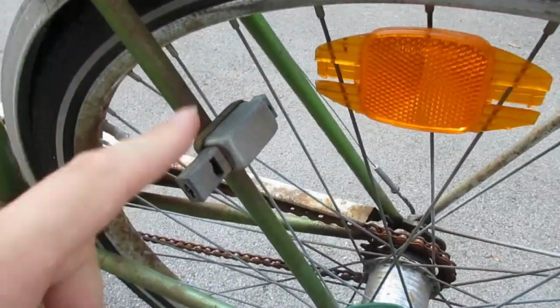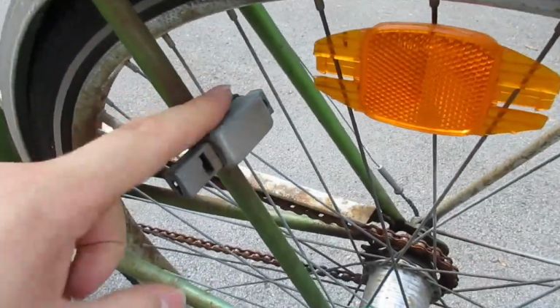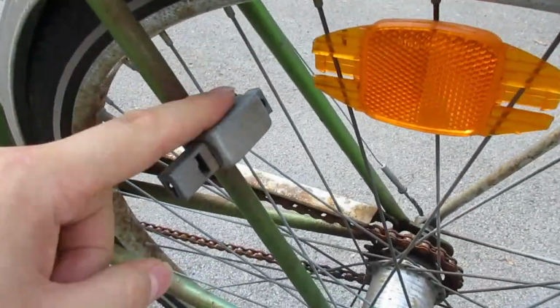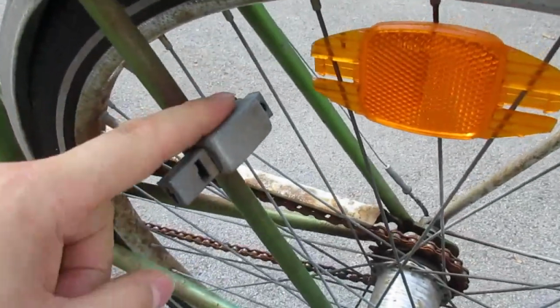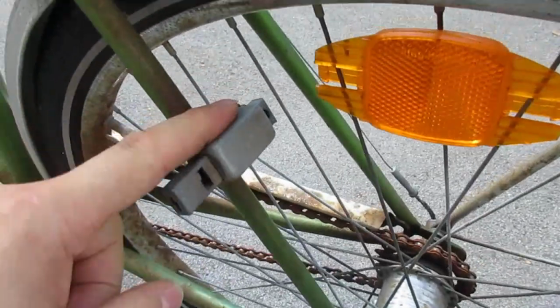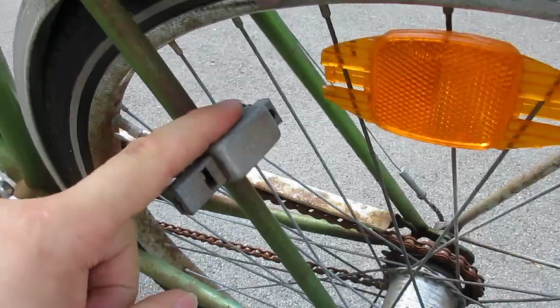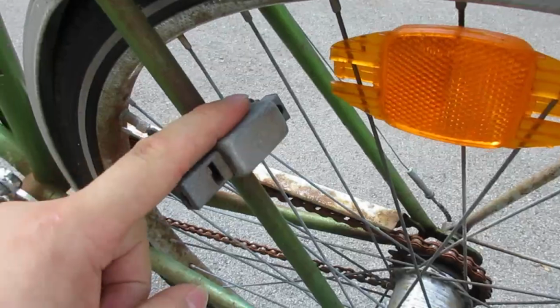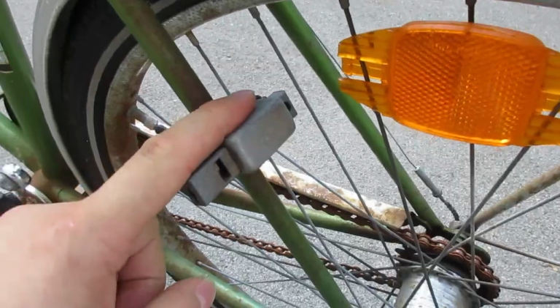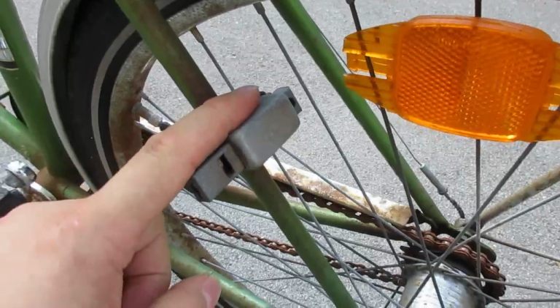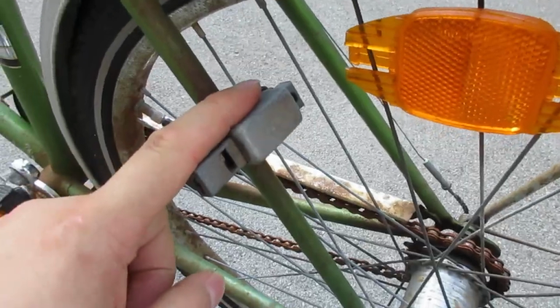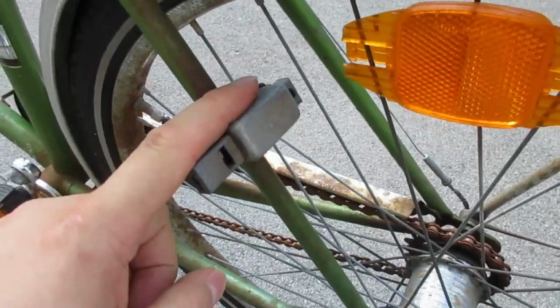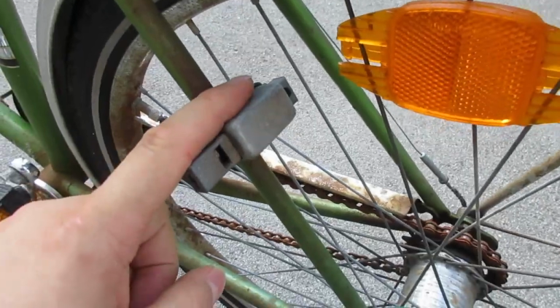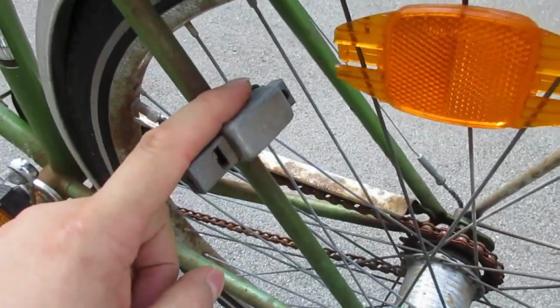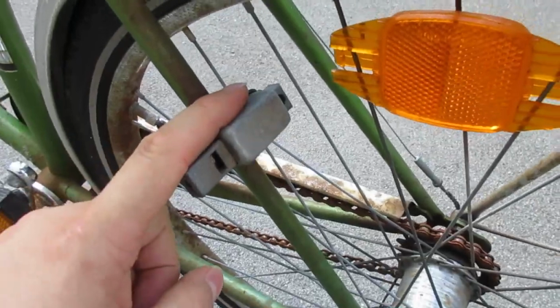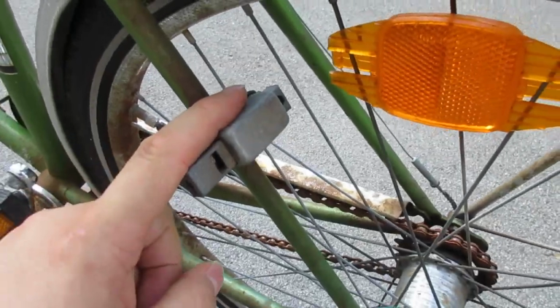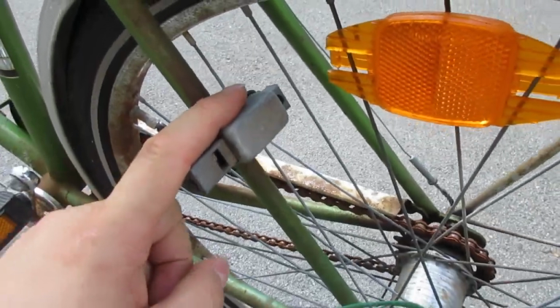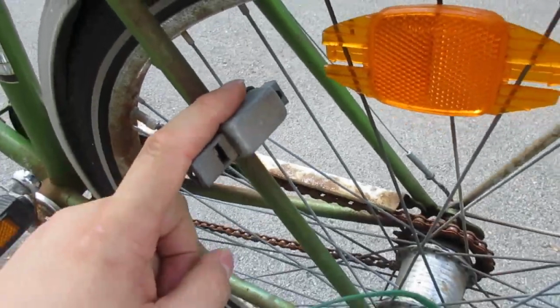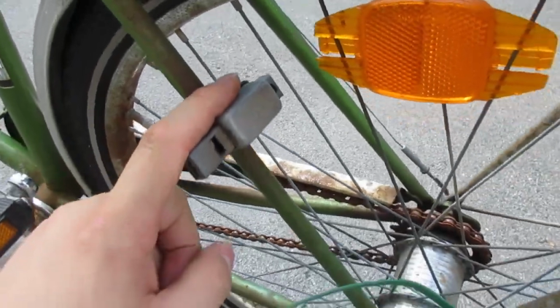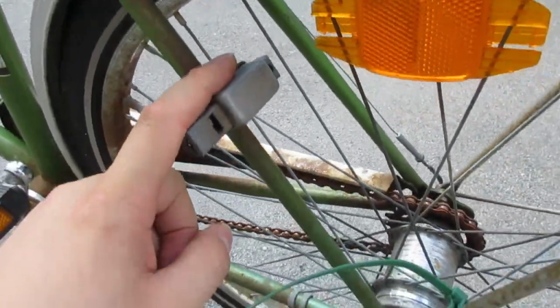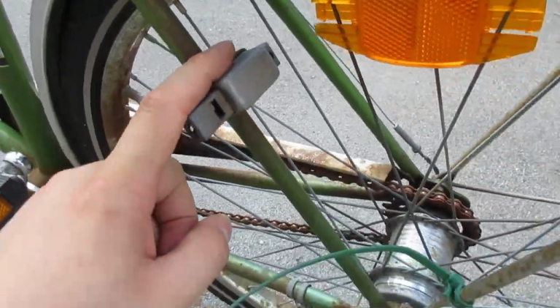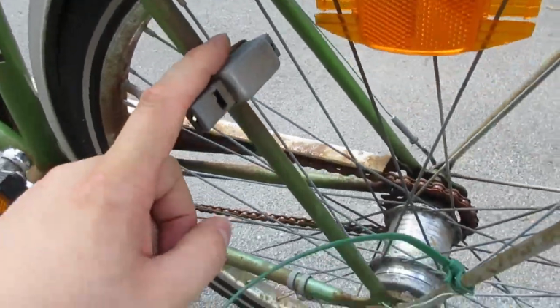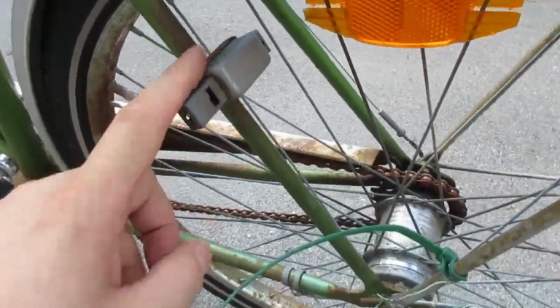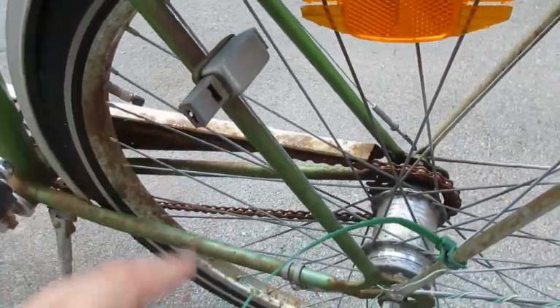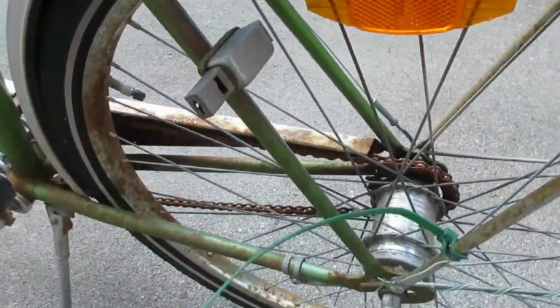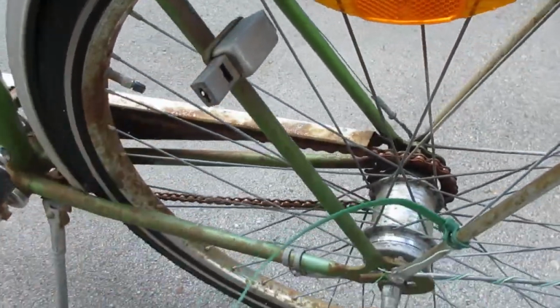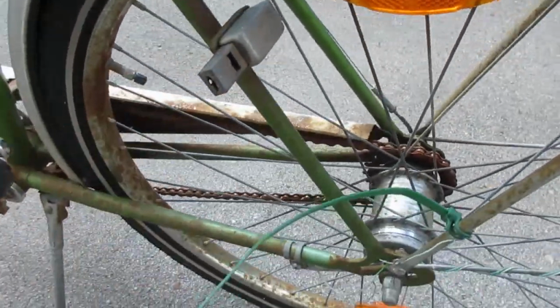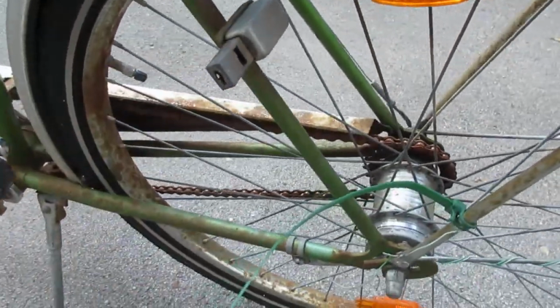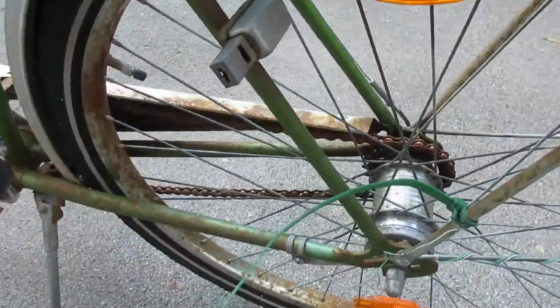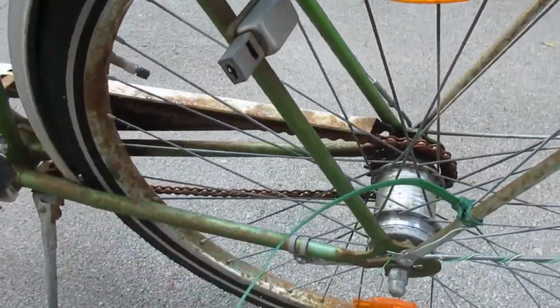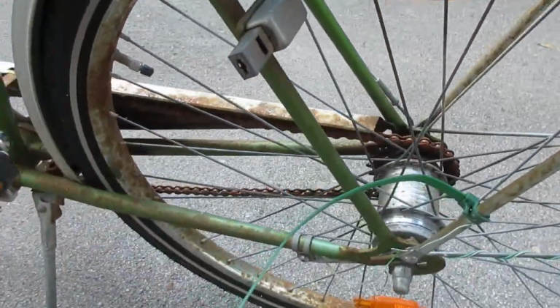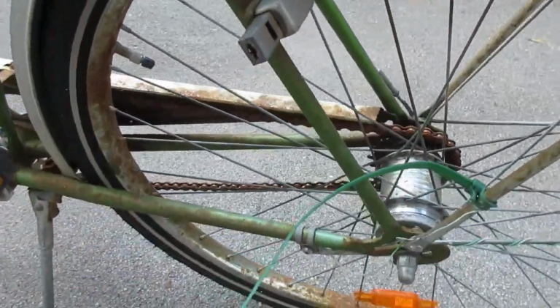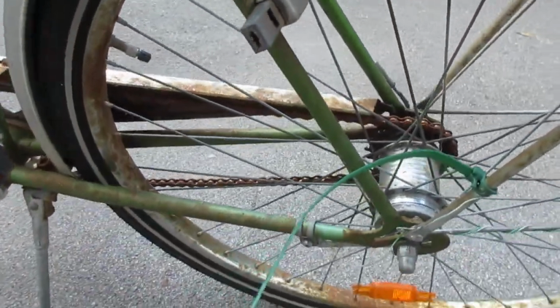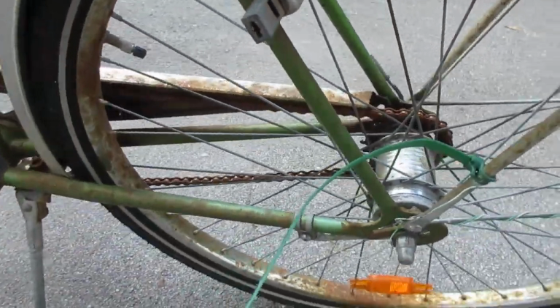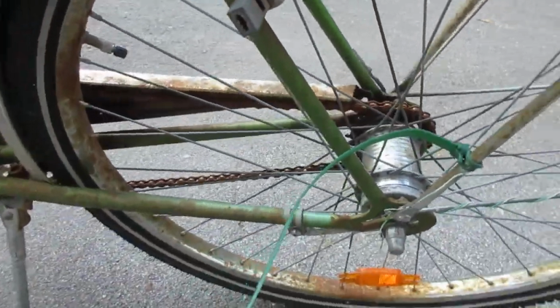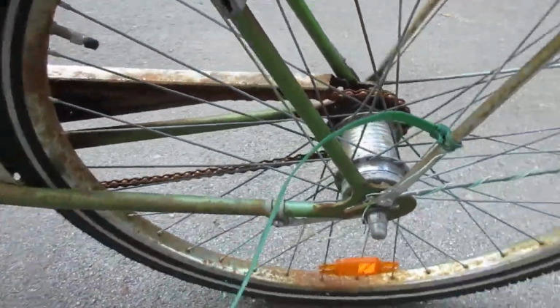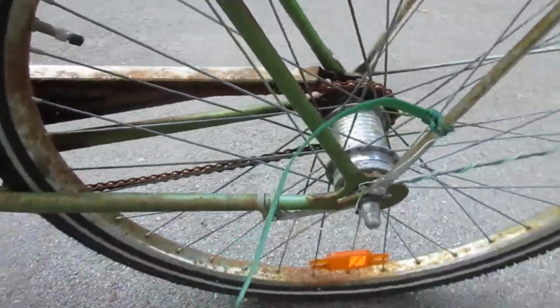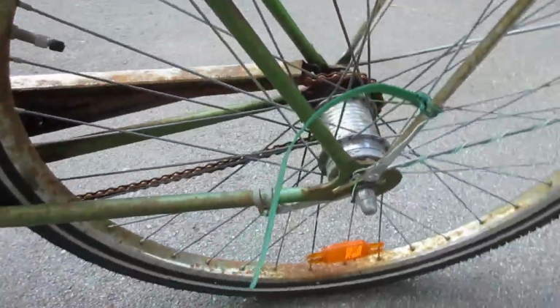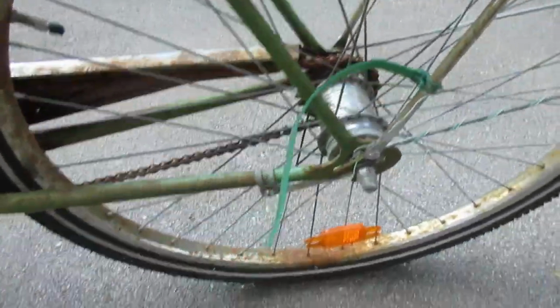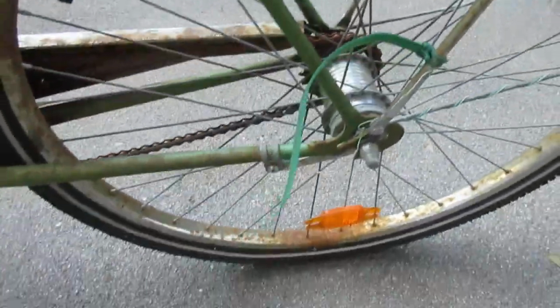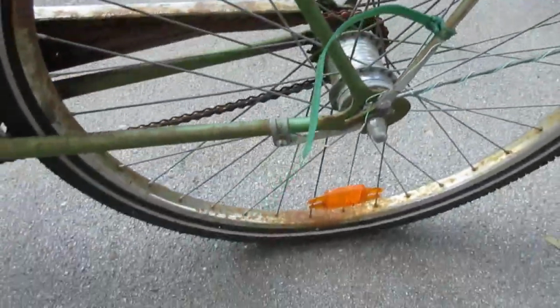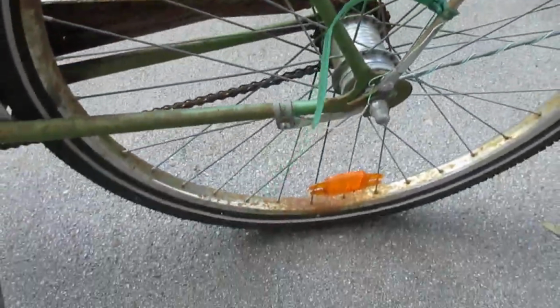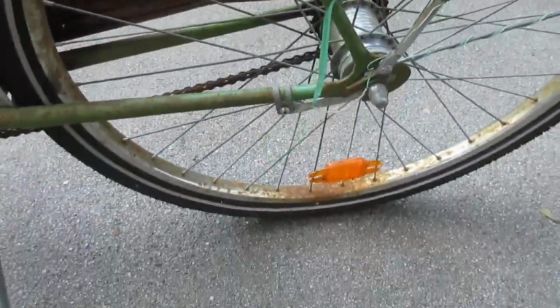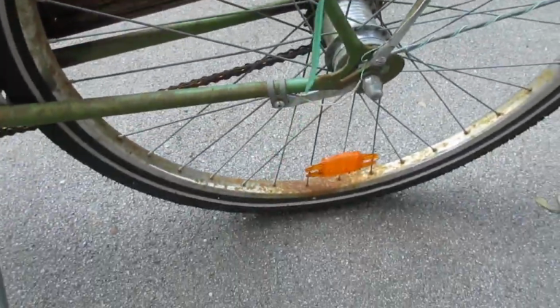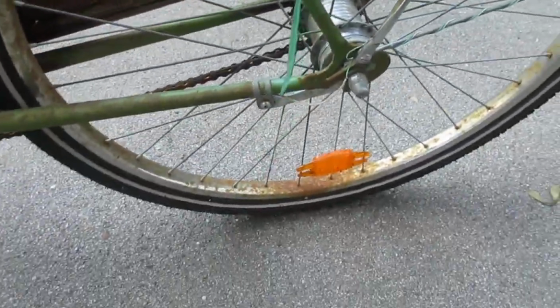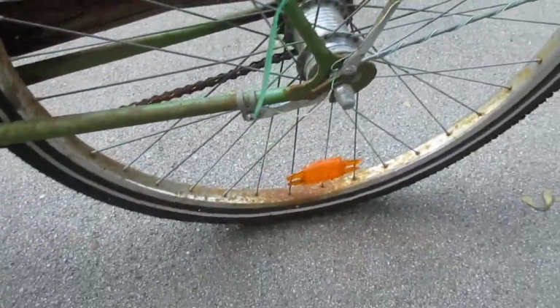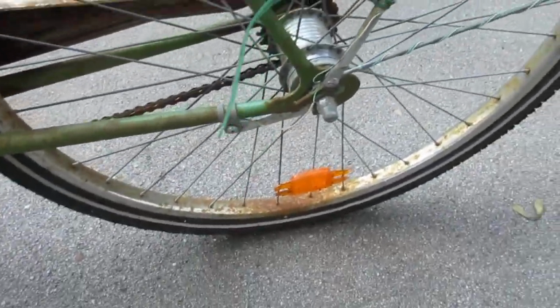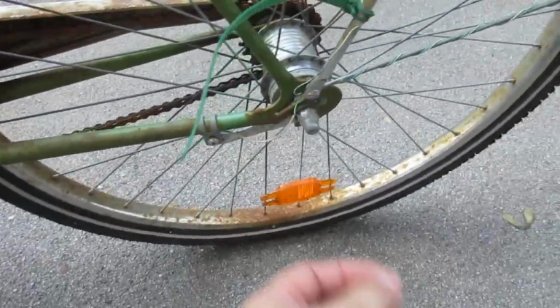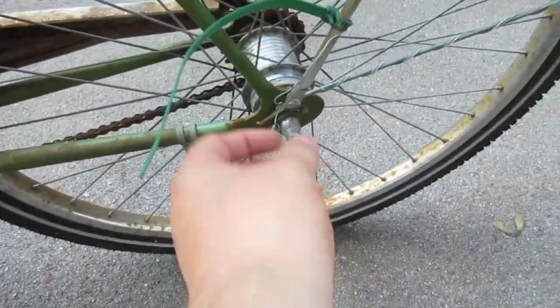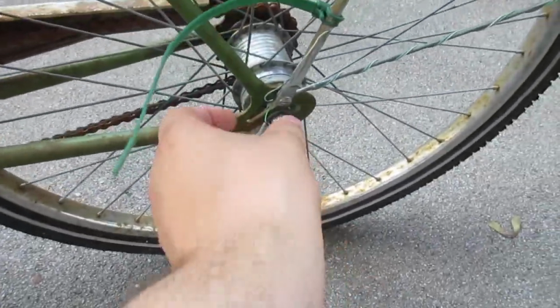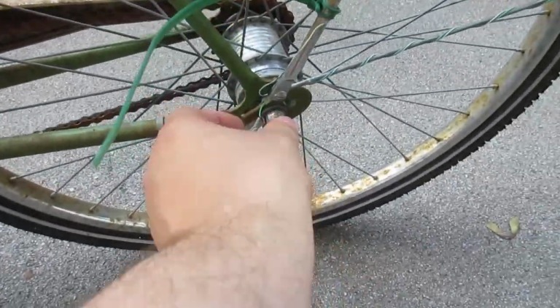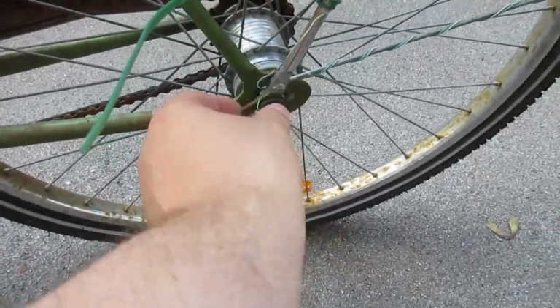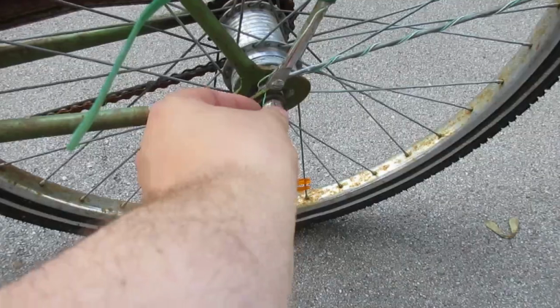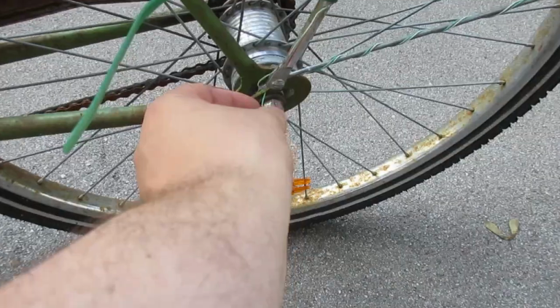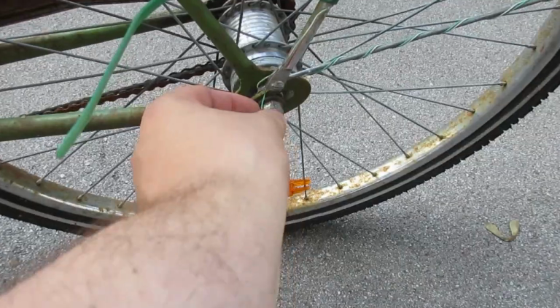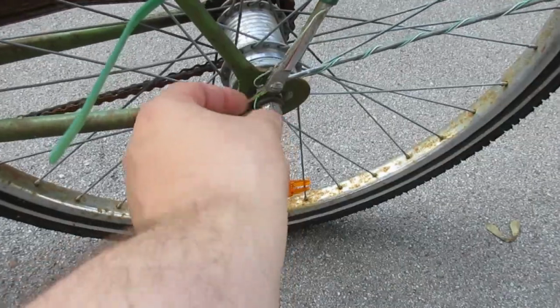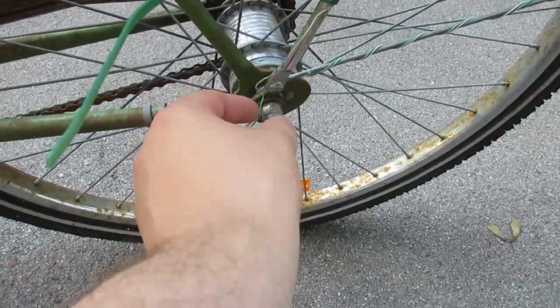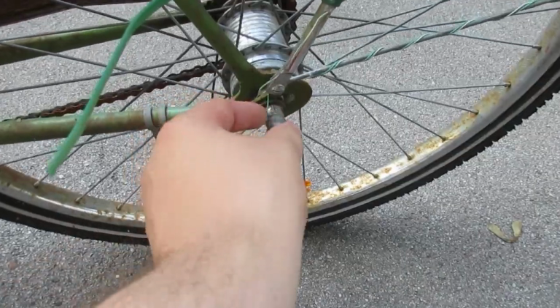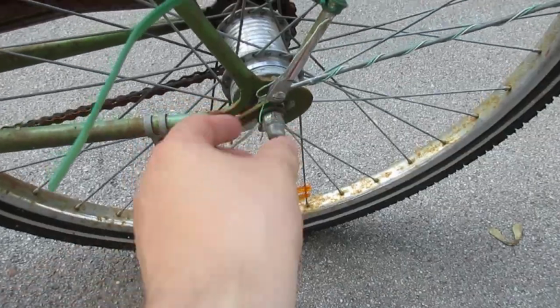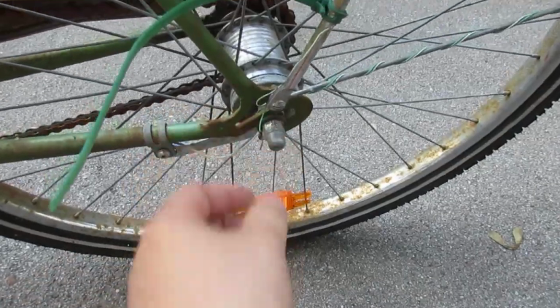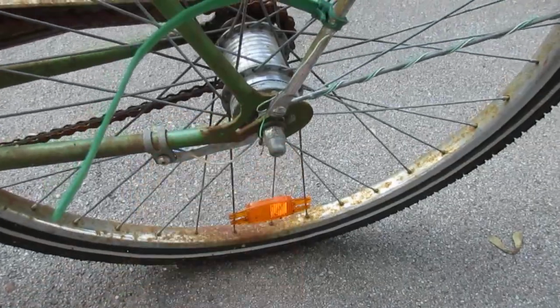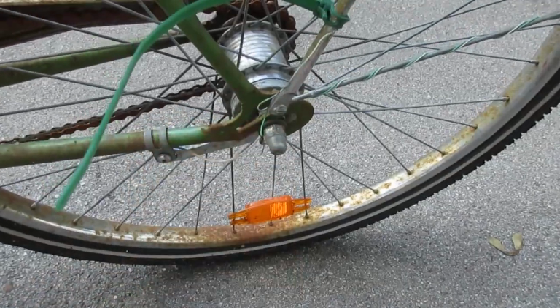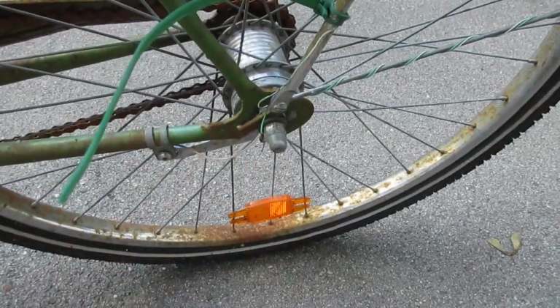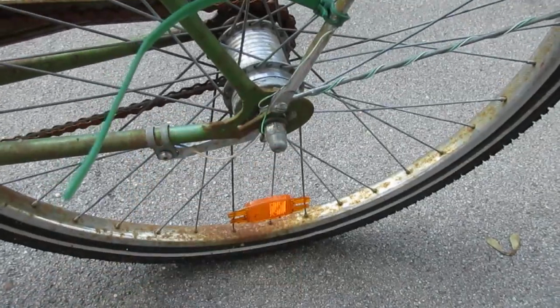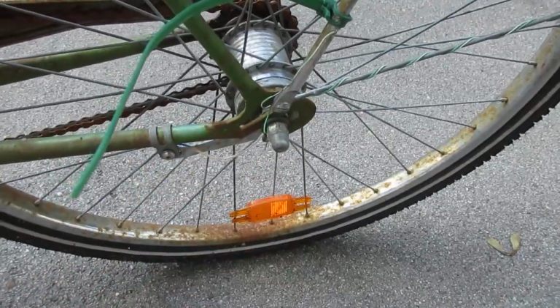The old fashioned lock is missing its key. The cable here is broken, I gotta fix it.